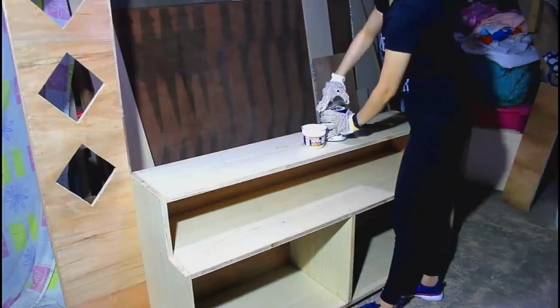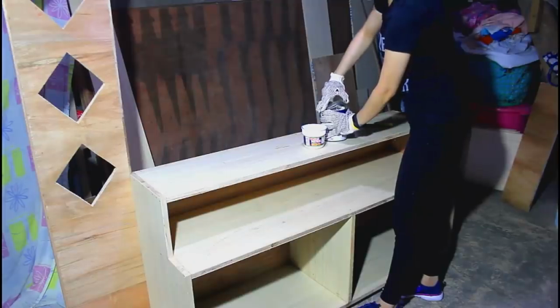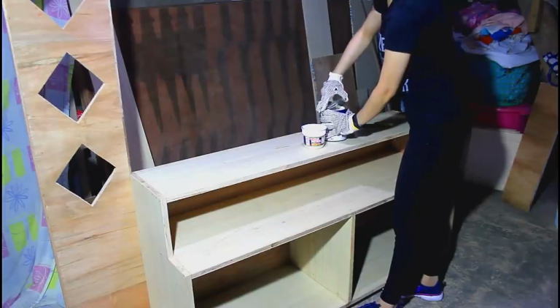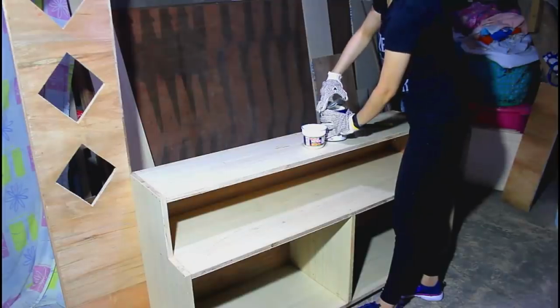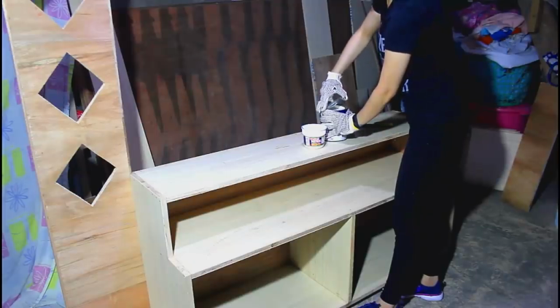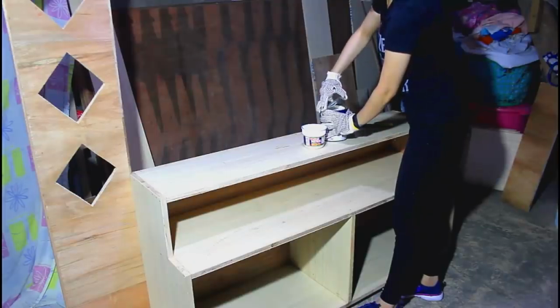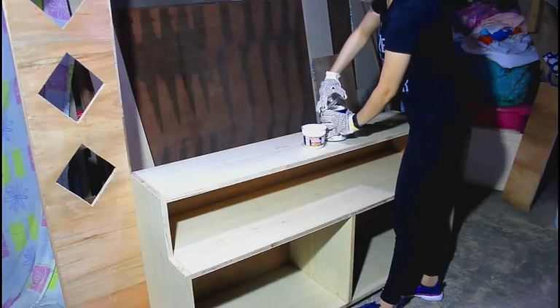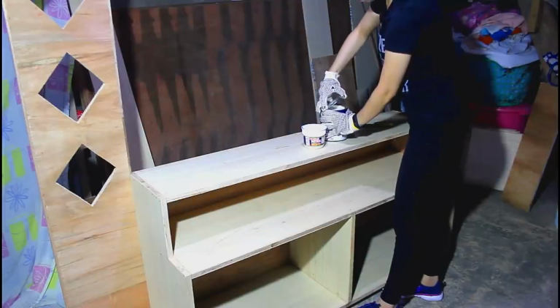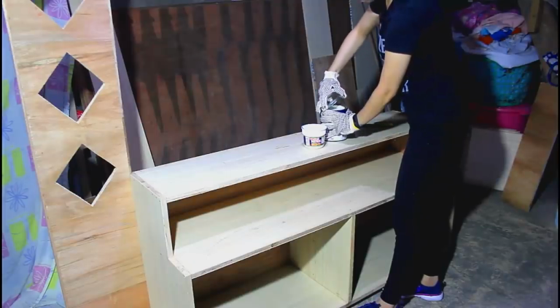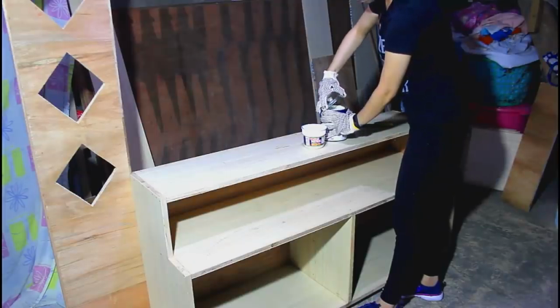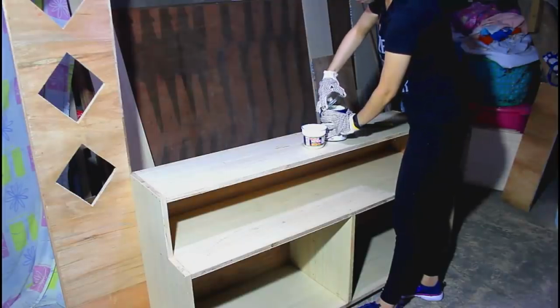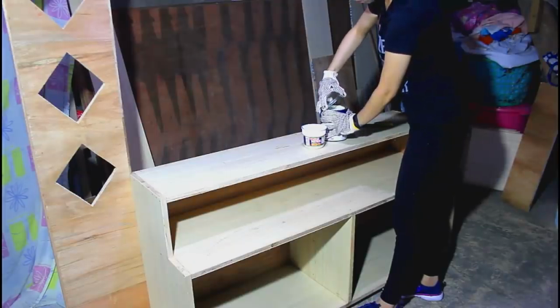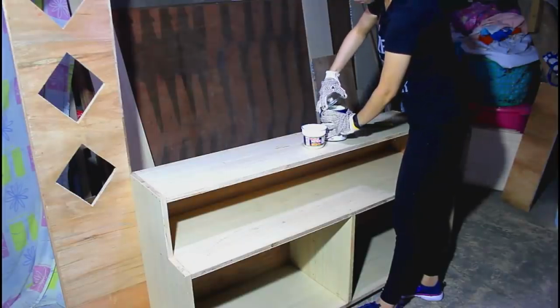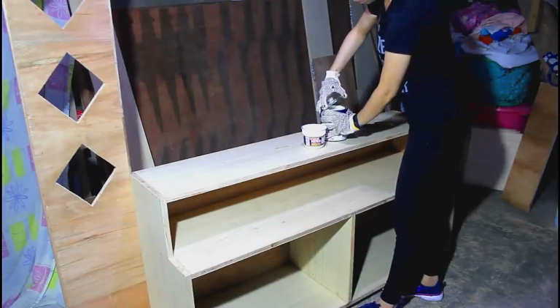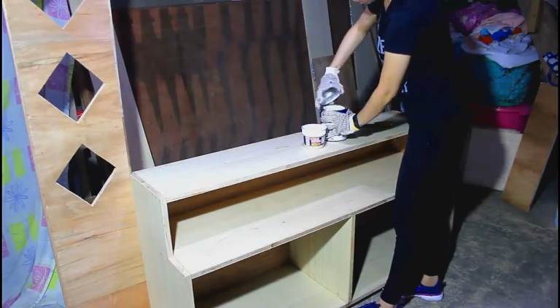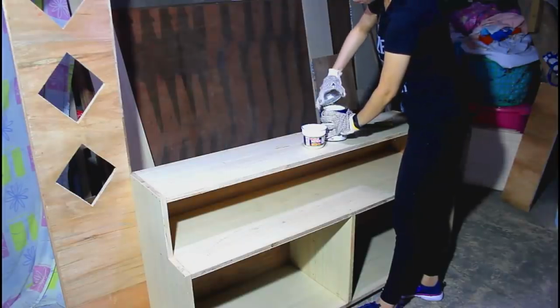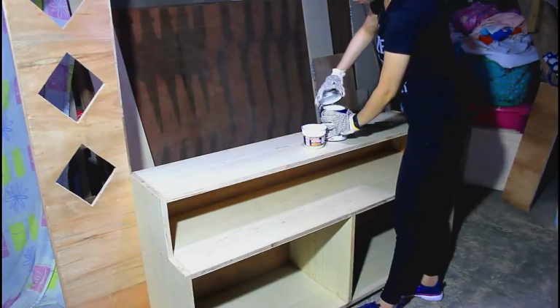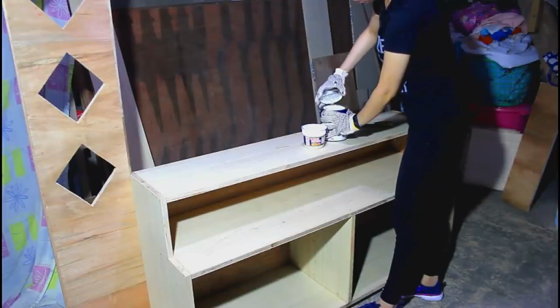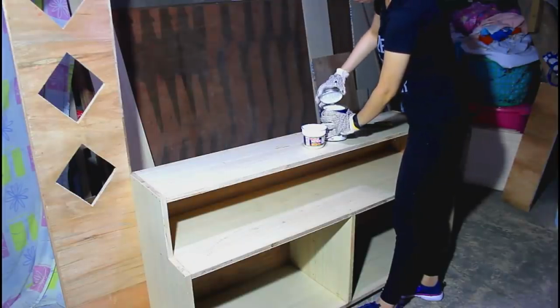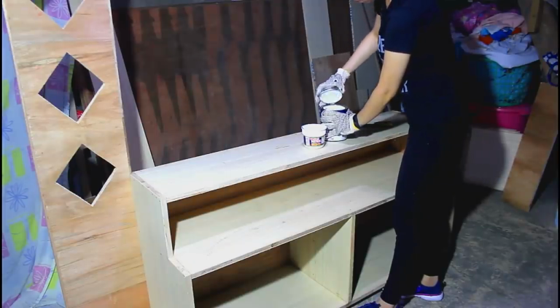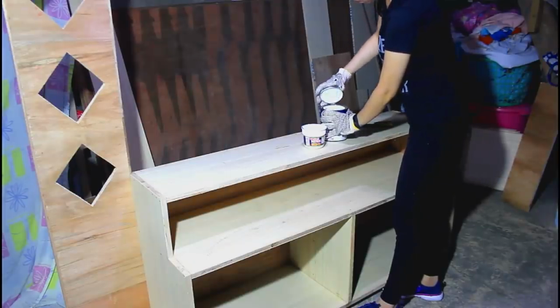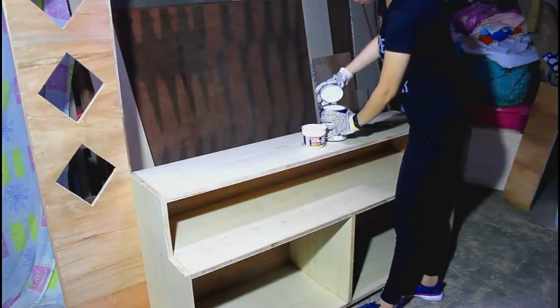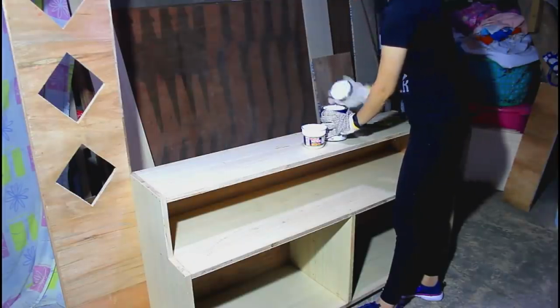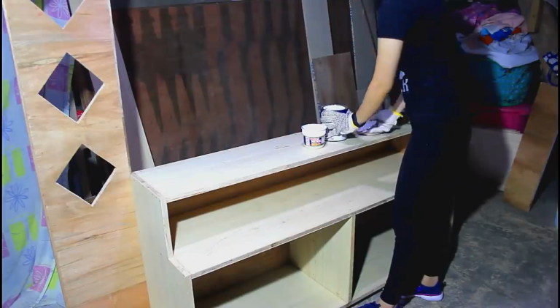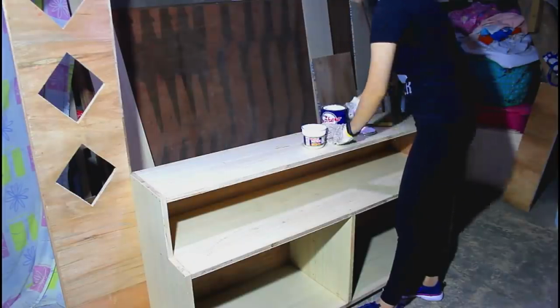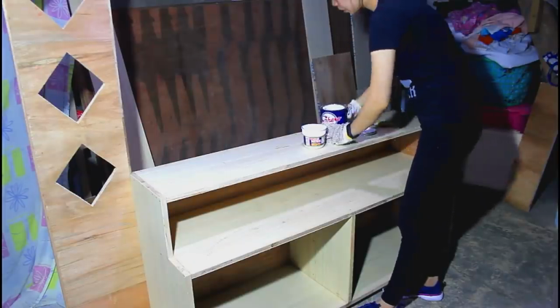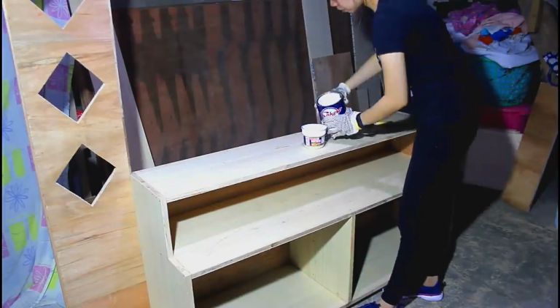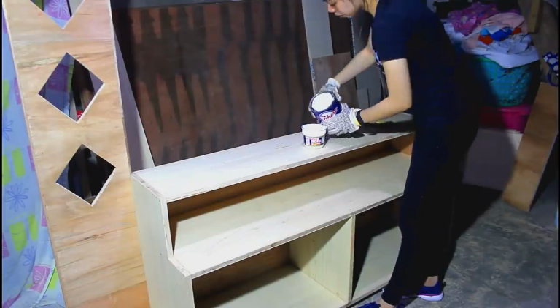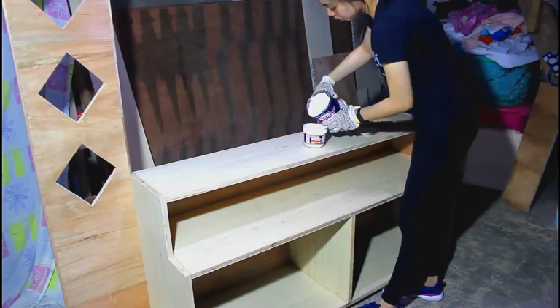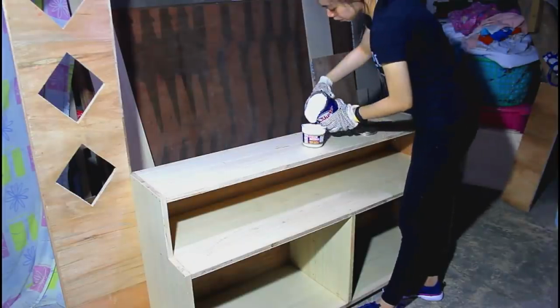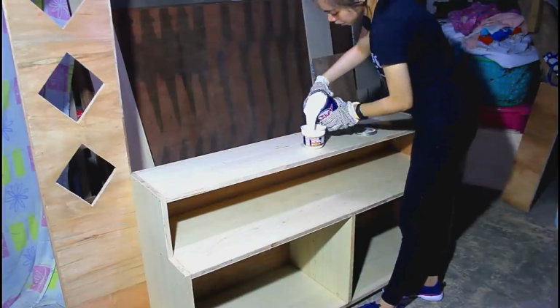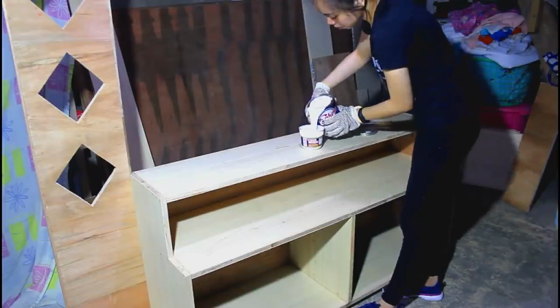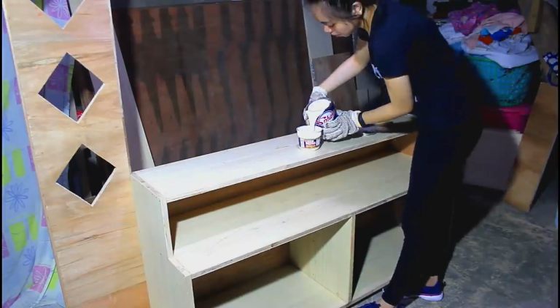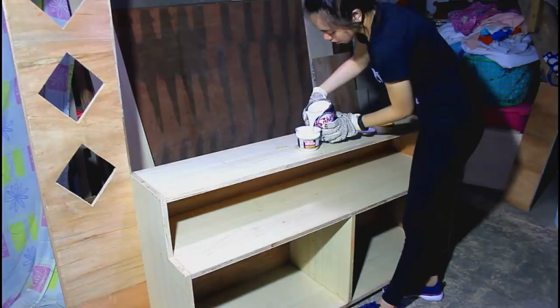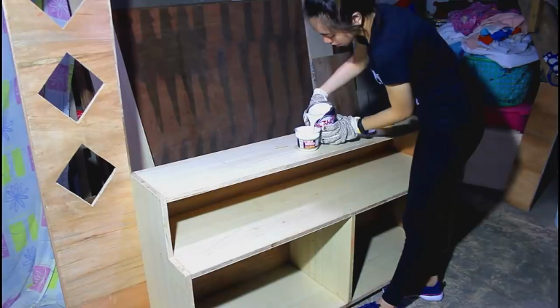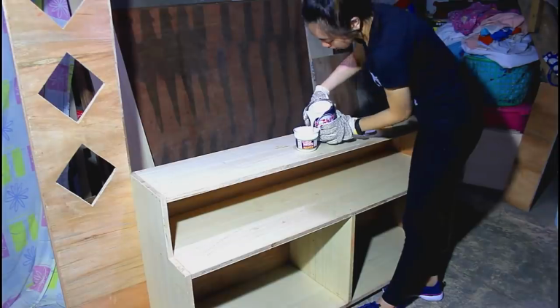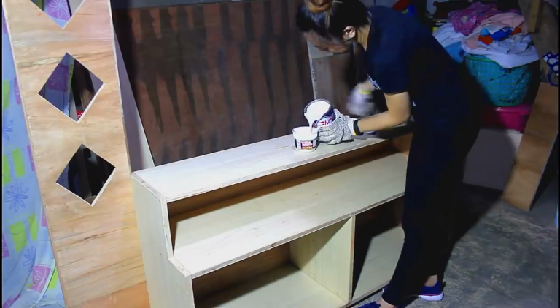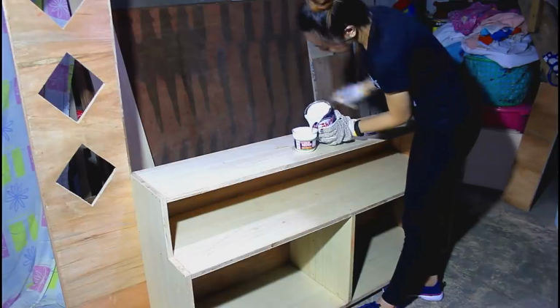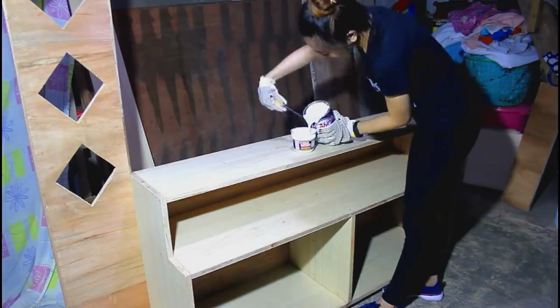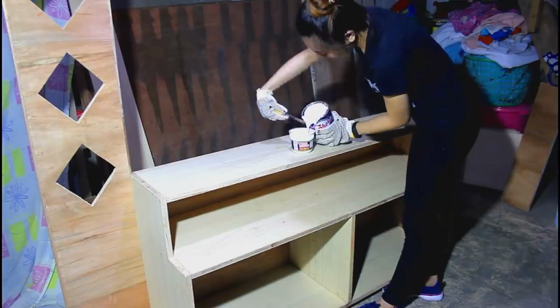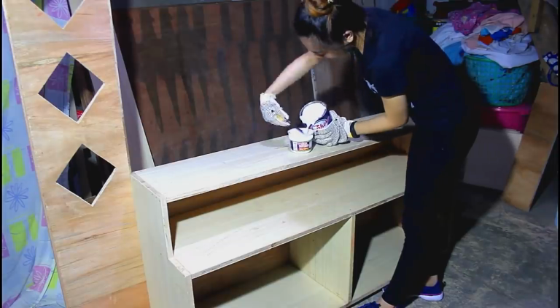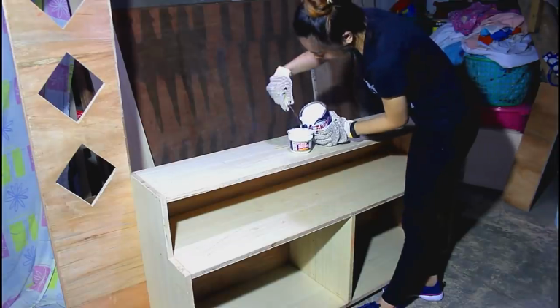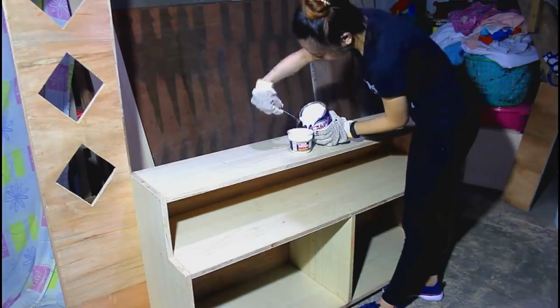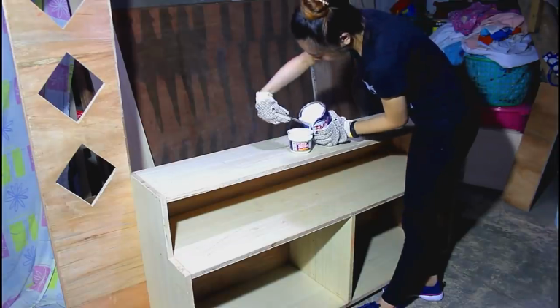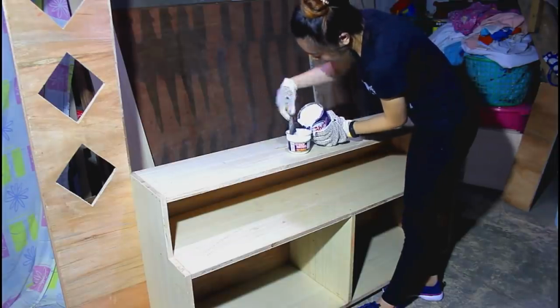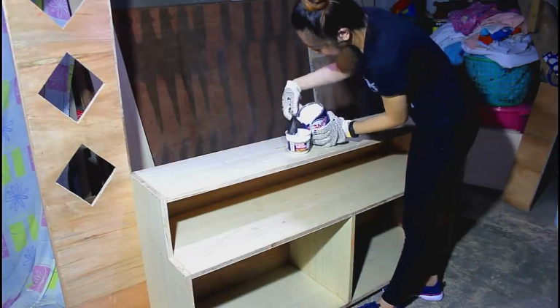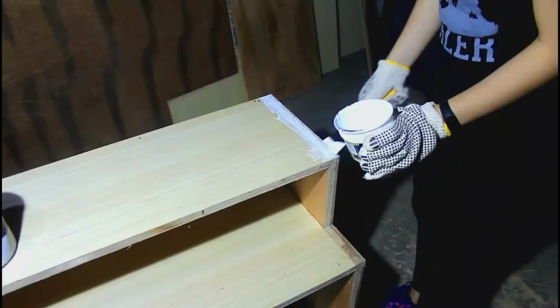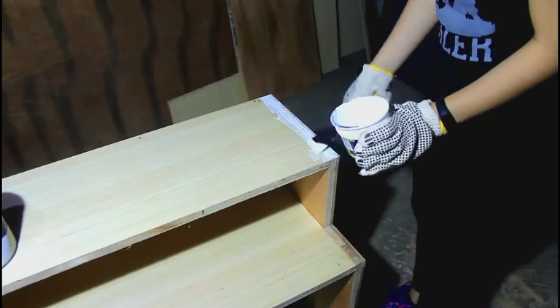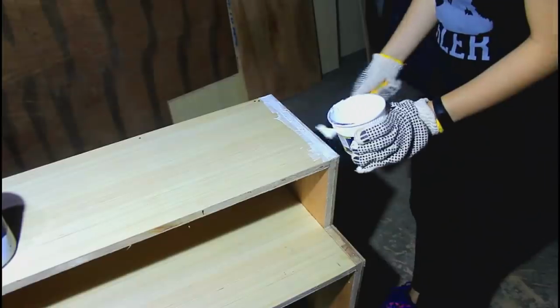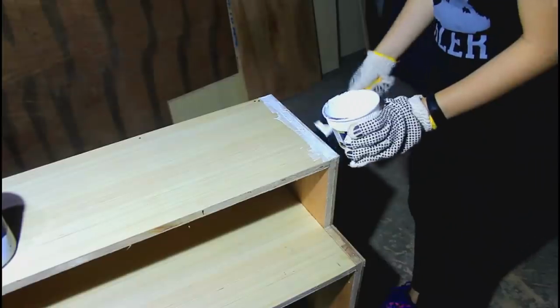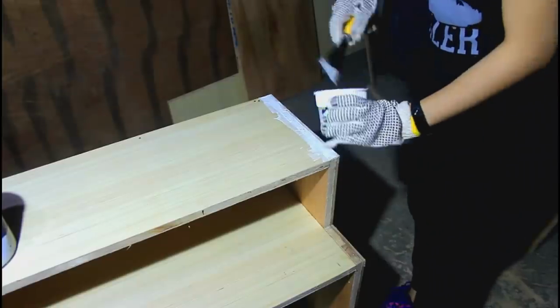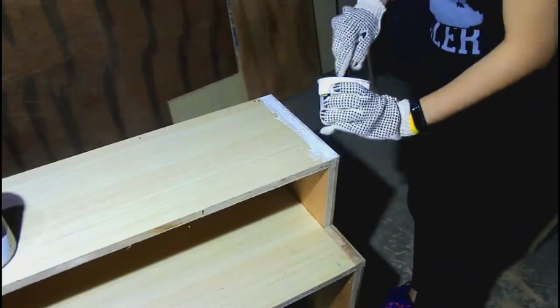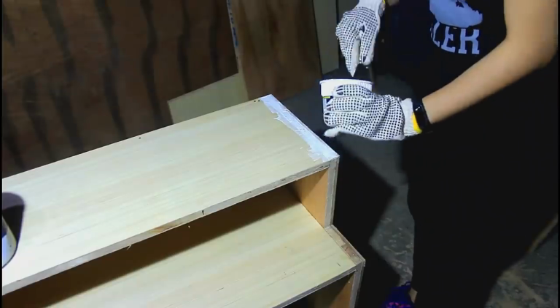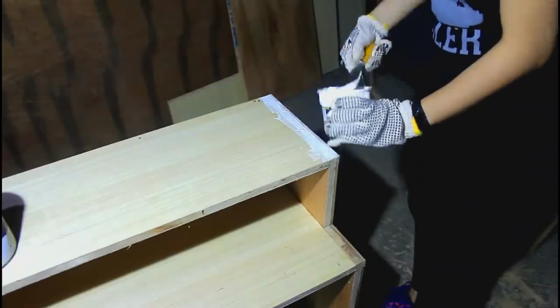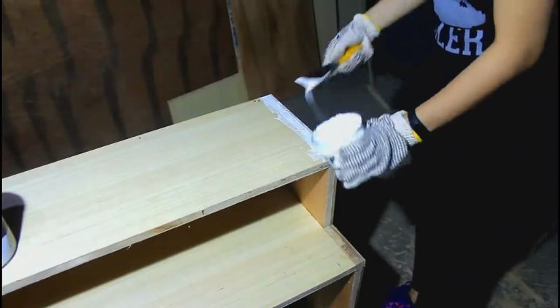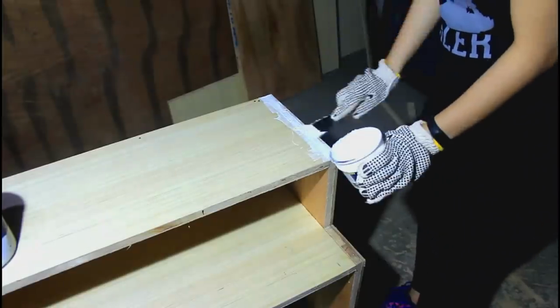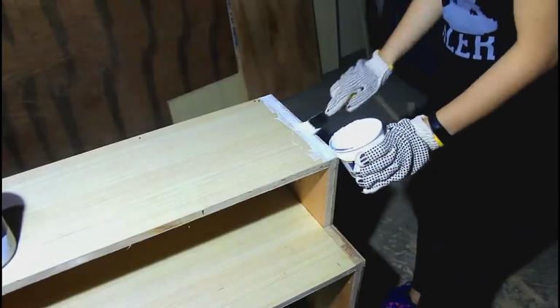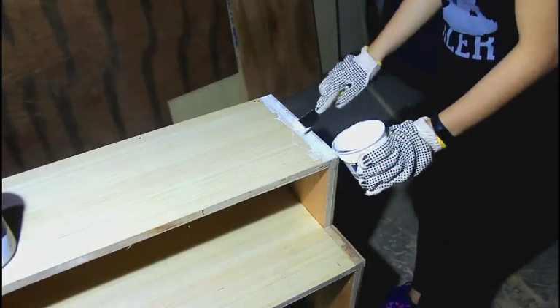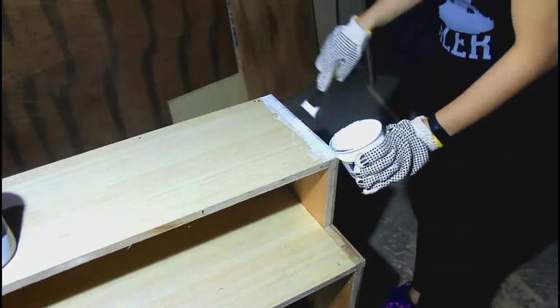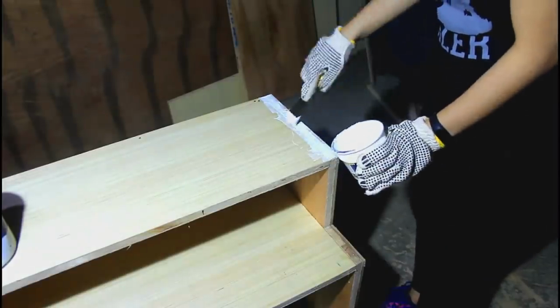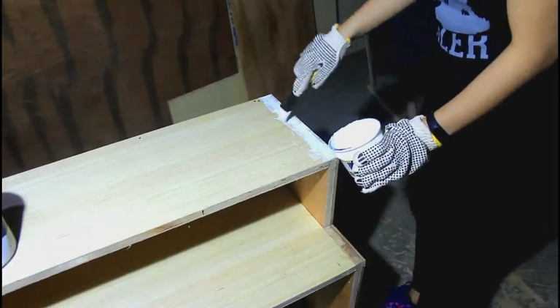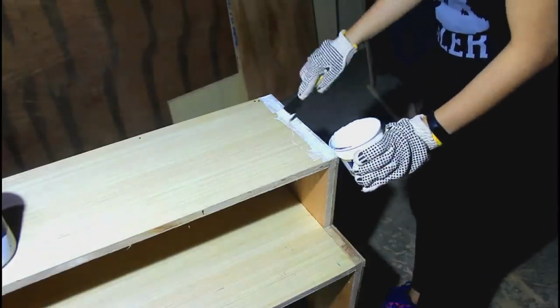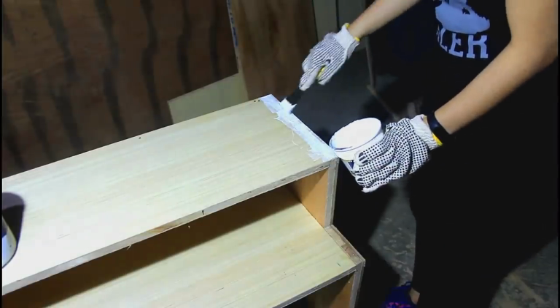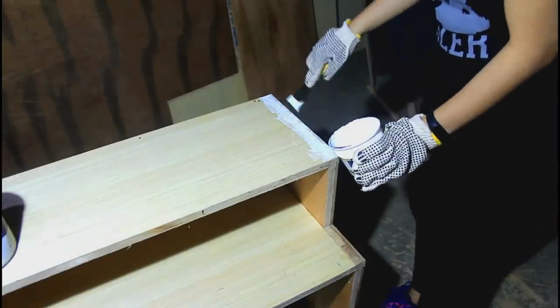For the damage and unwanted gaps, I used glazing putty and sanded it with 100 grit sandpaper.